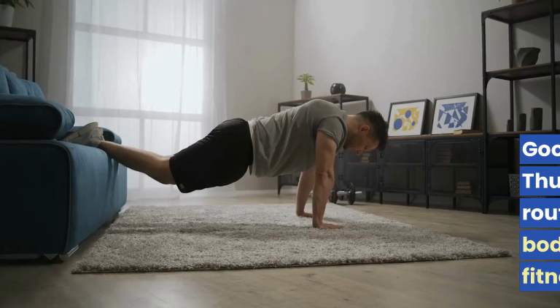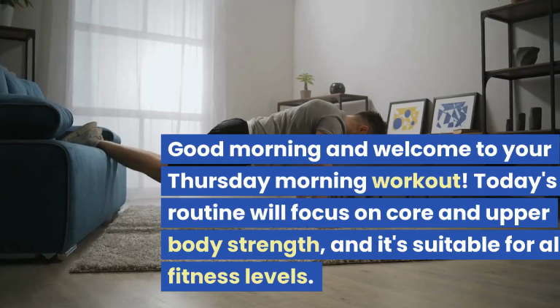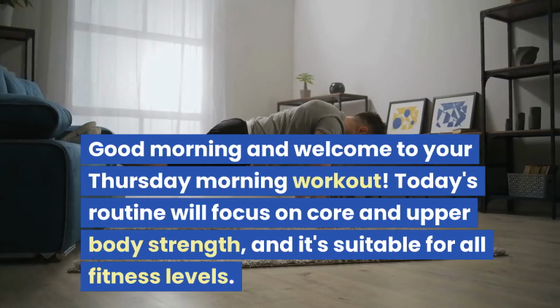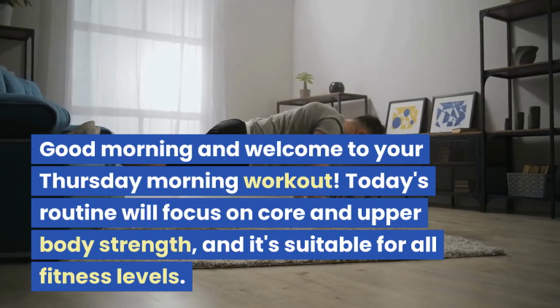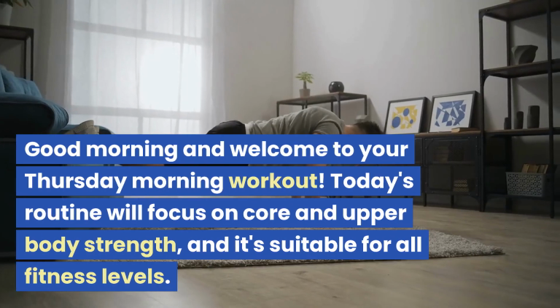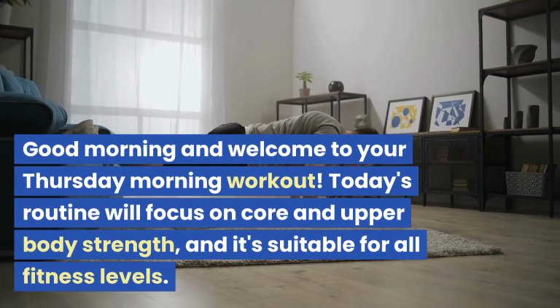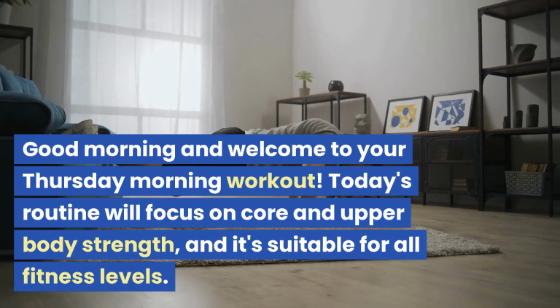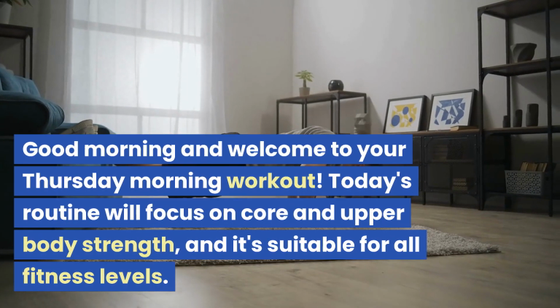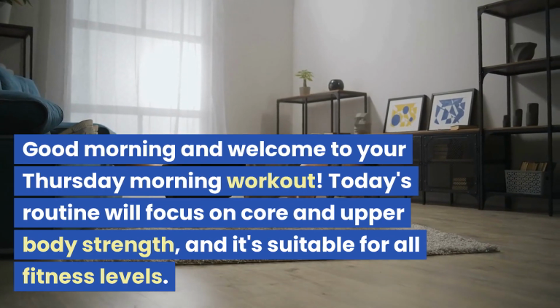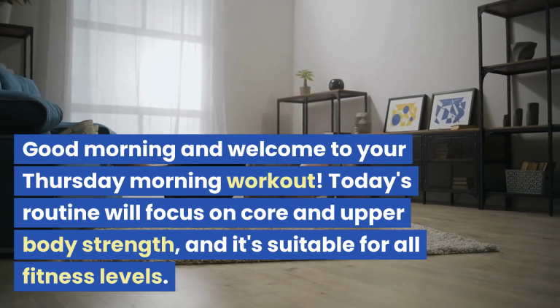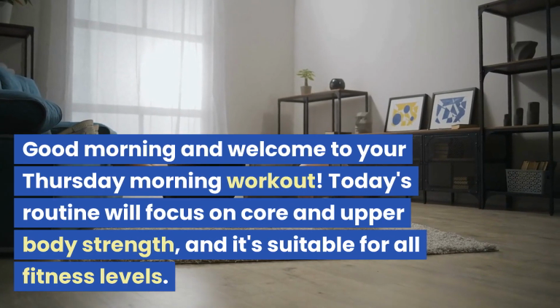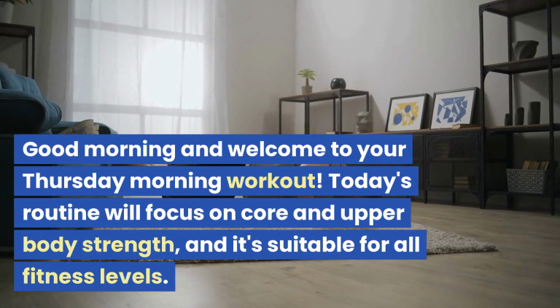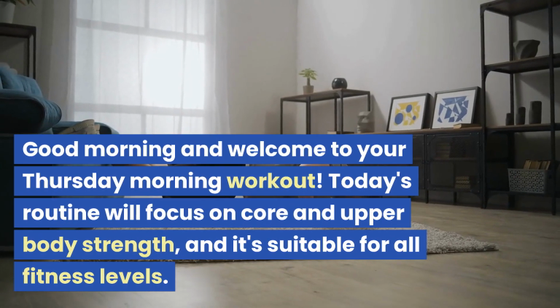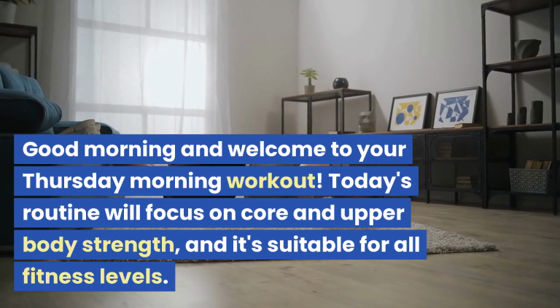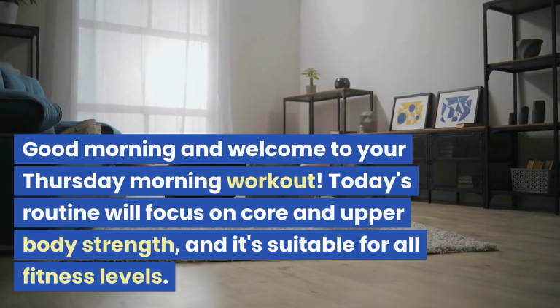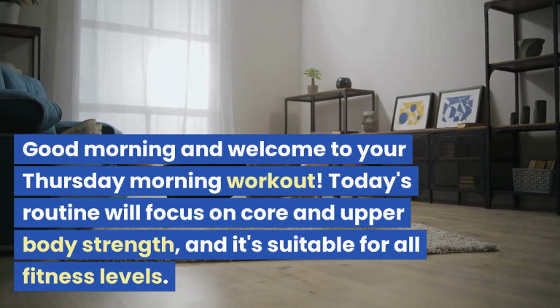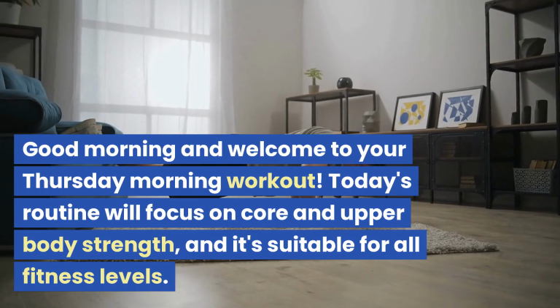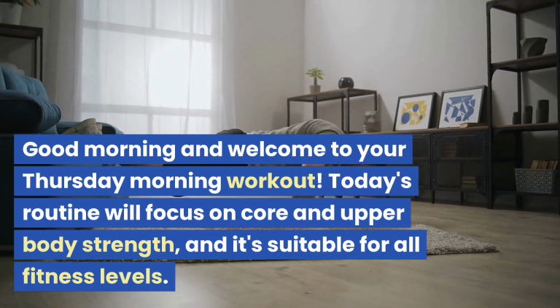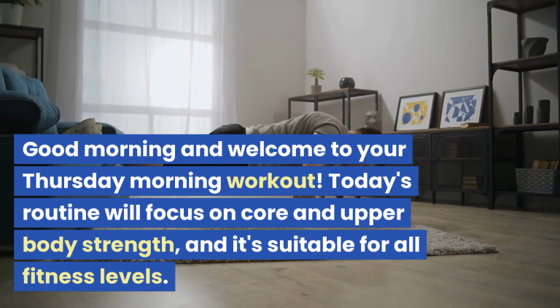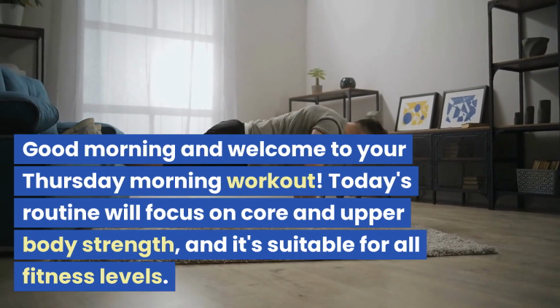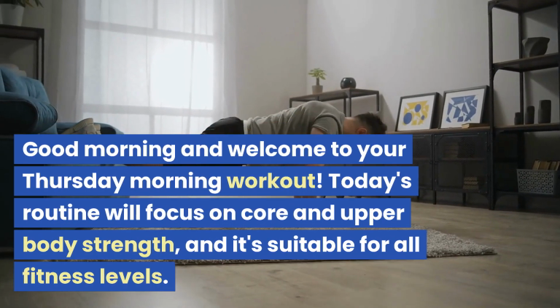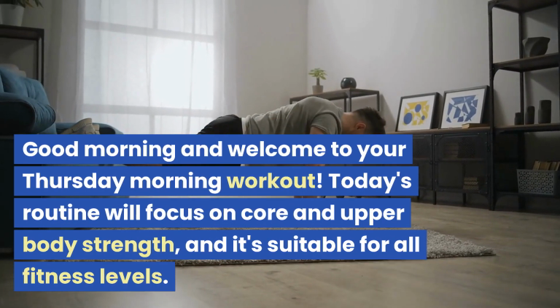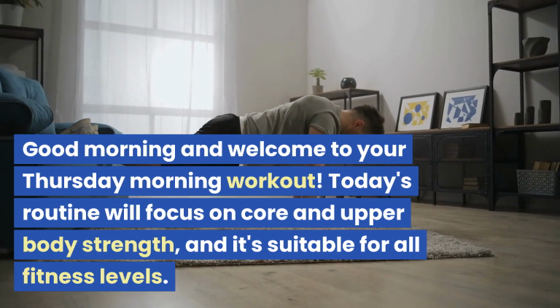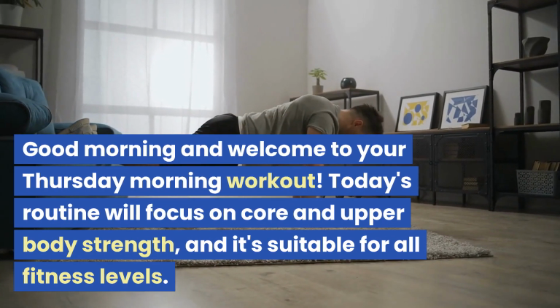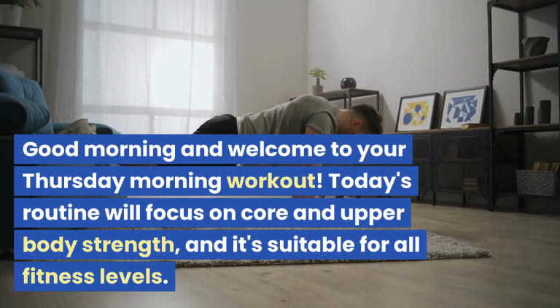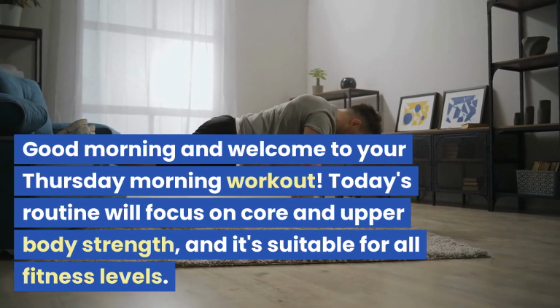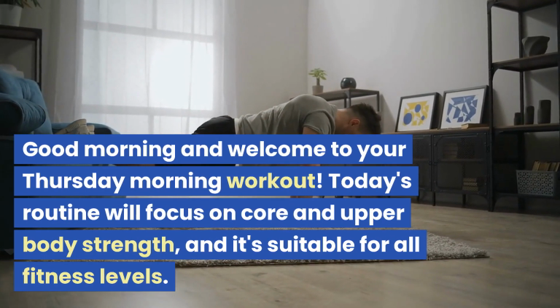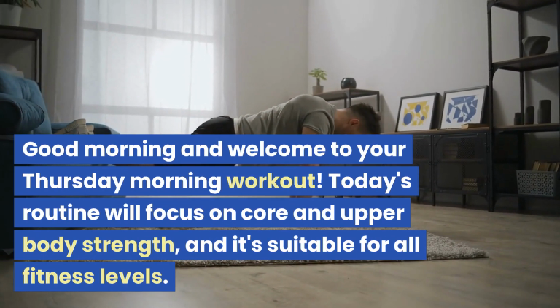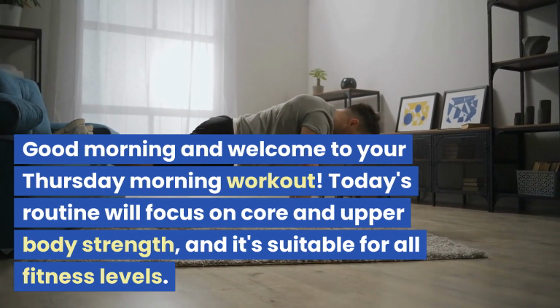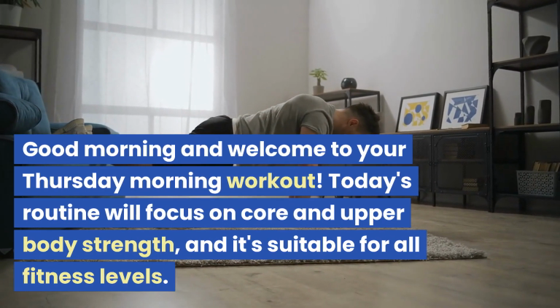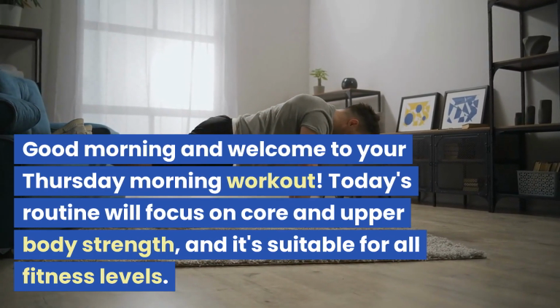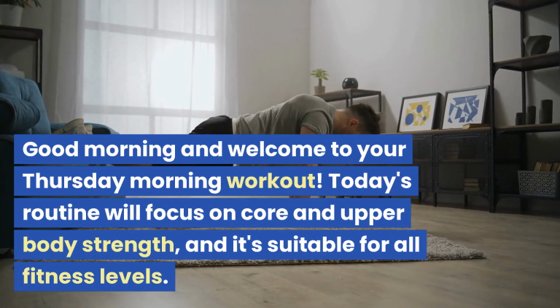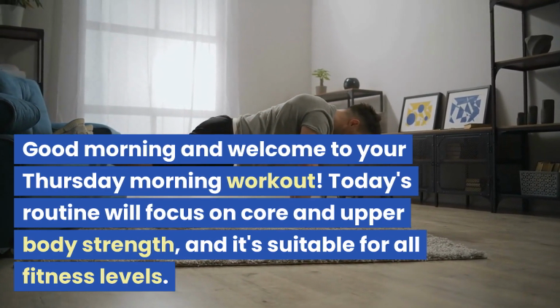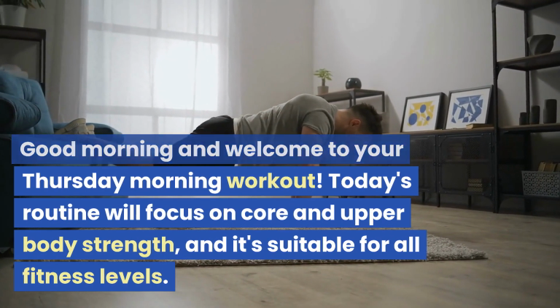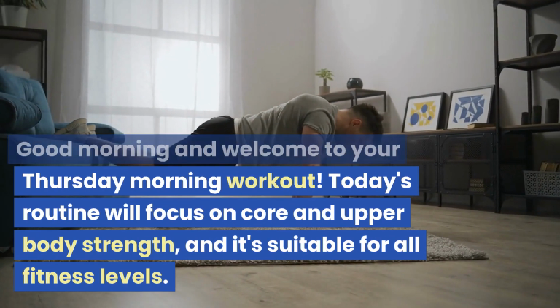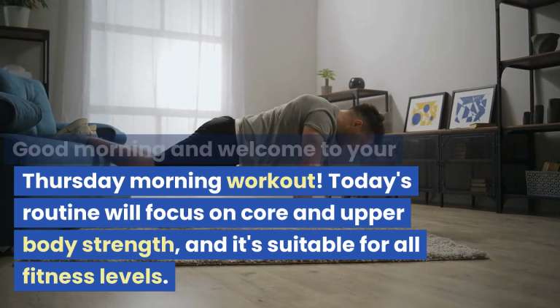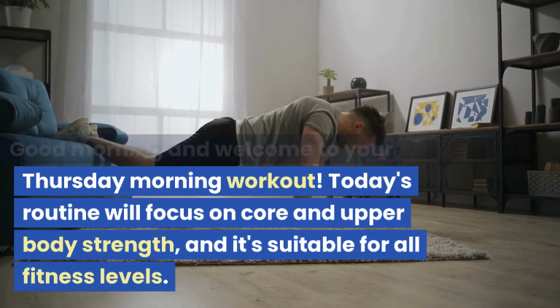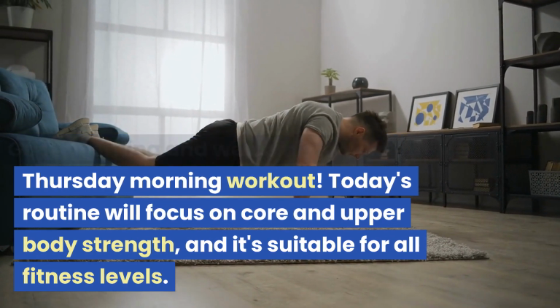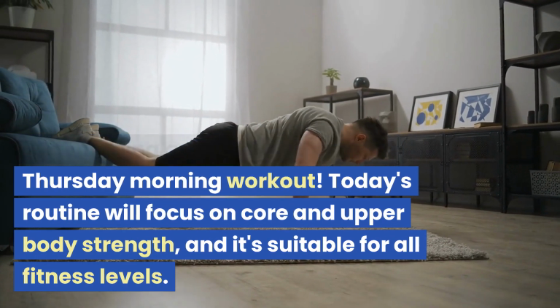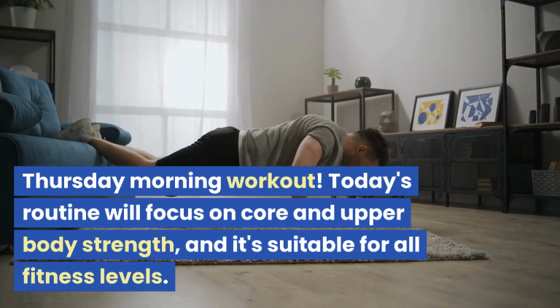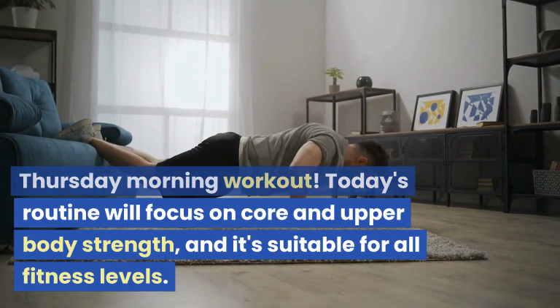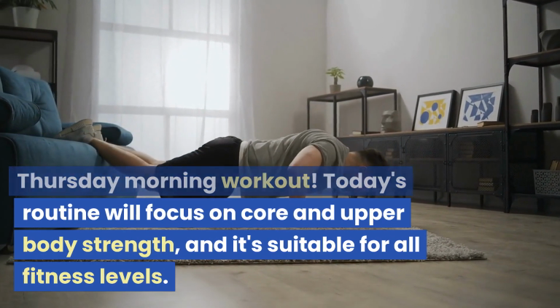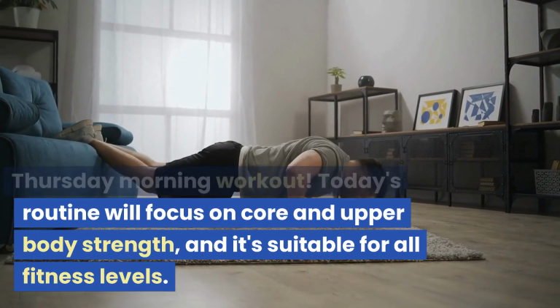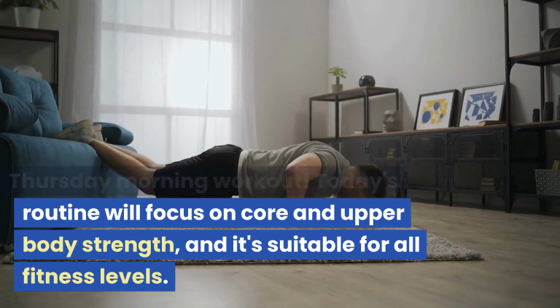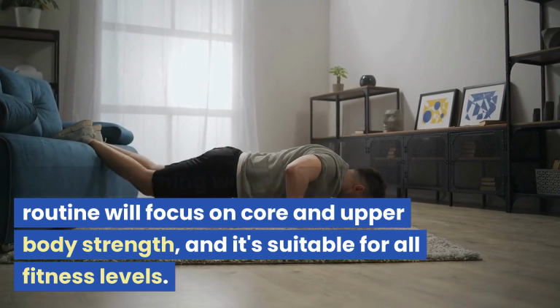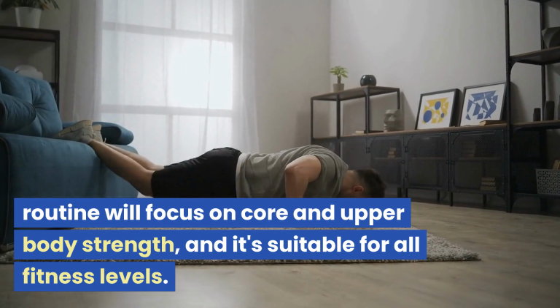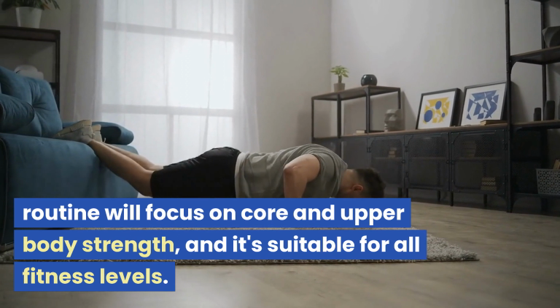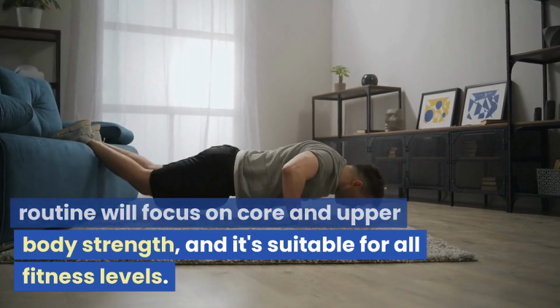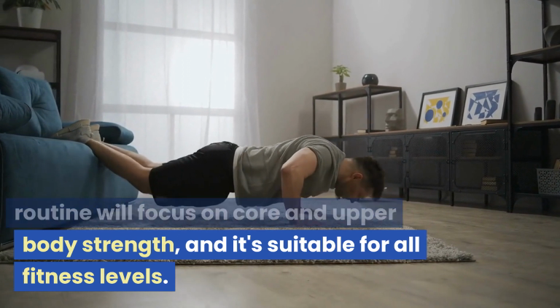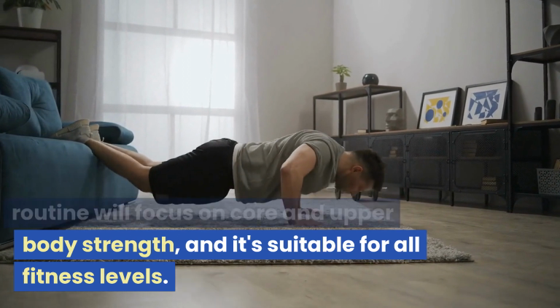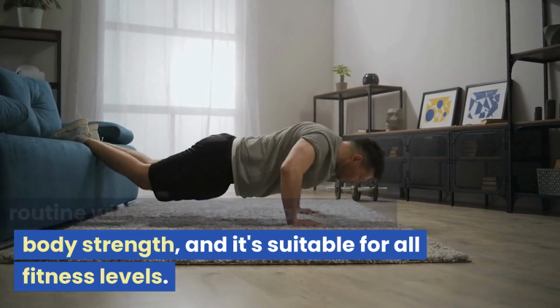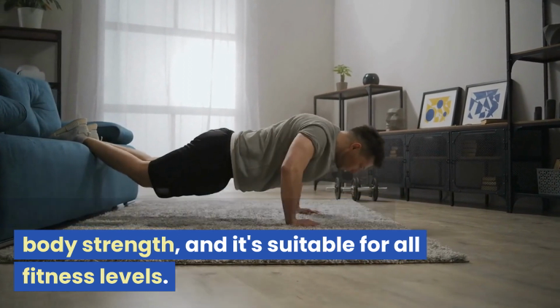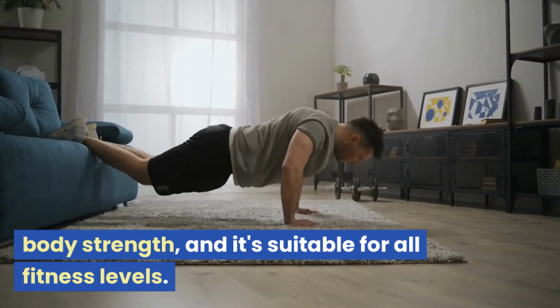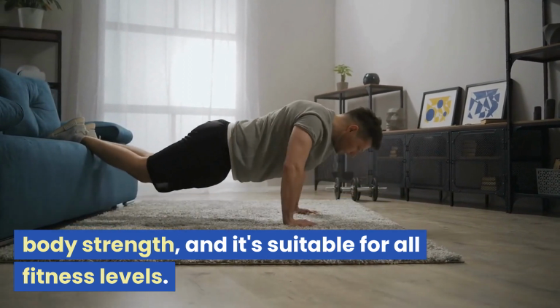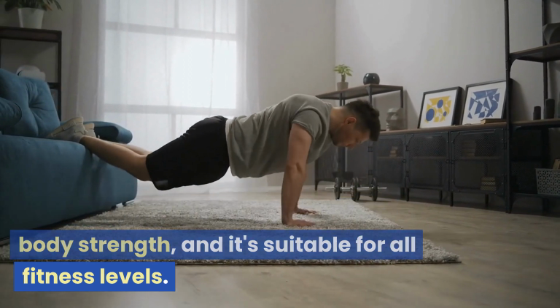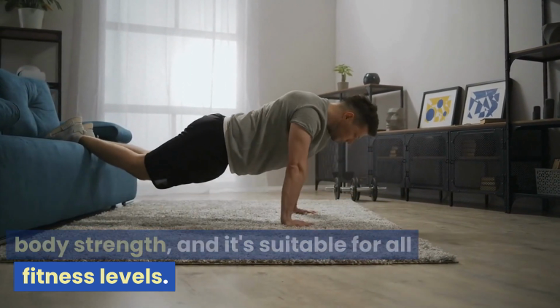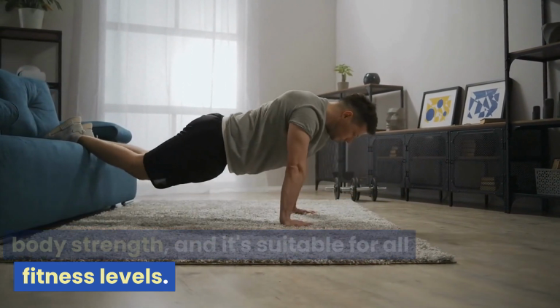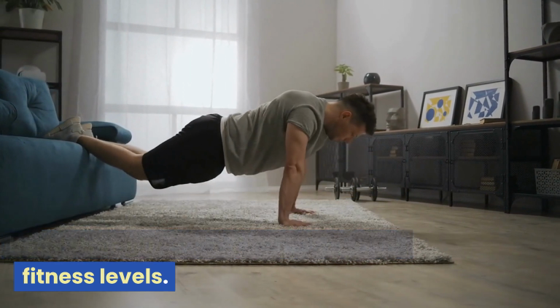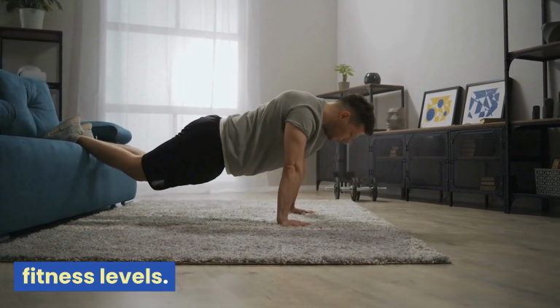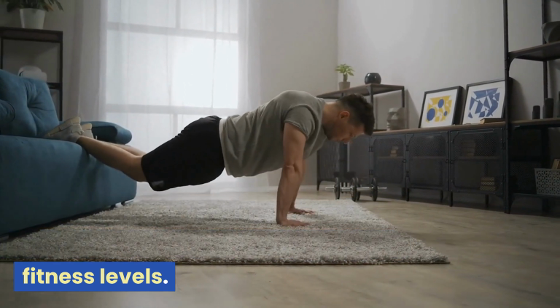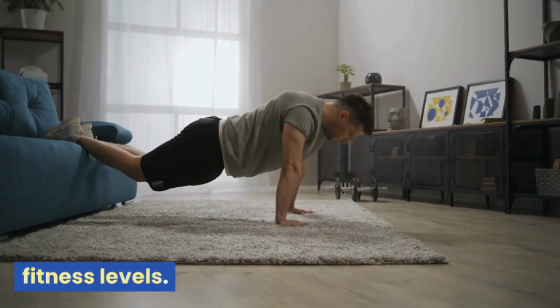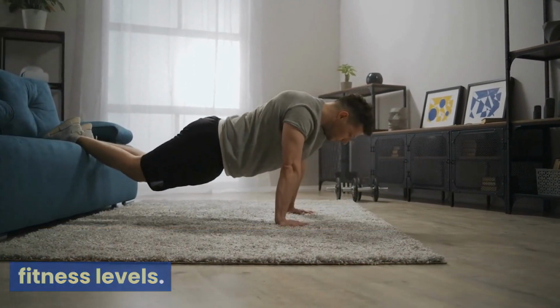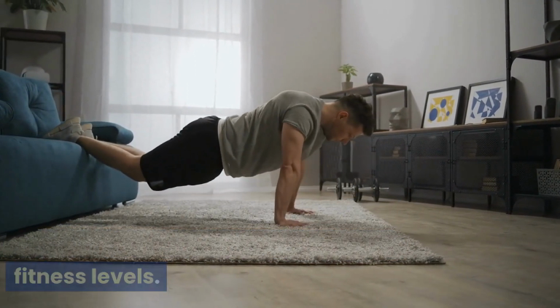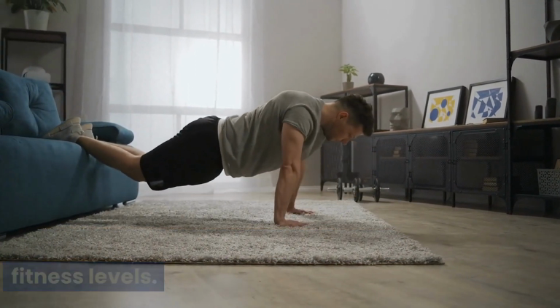Good morning and welcome to your Thursday morning workout. Today's routine will focus on core and upper body strength, and it's suitable for all fitness levels.